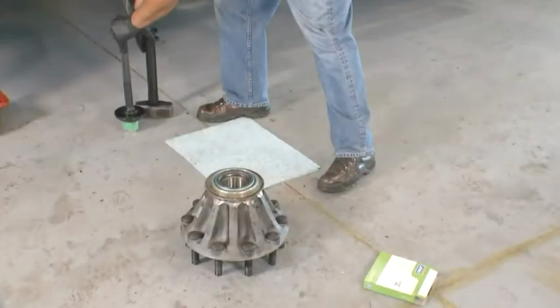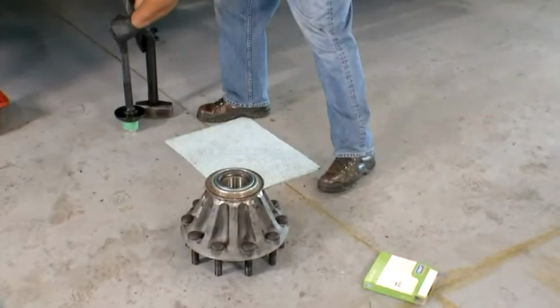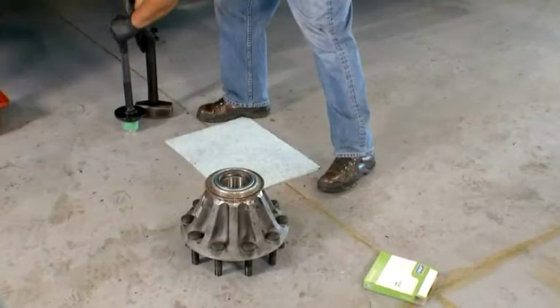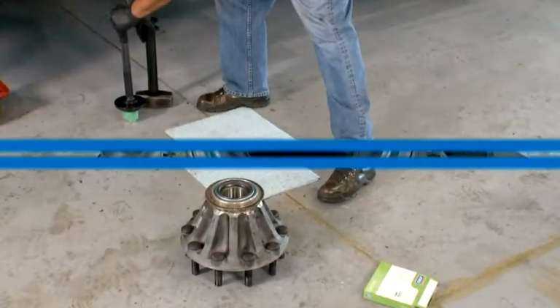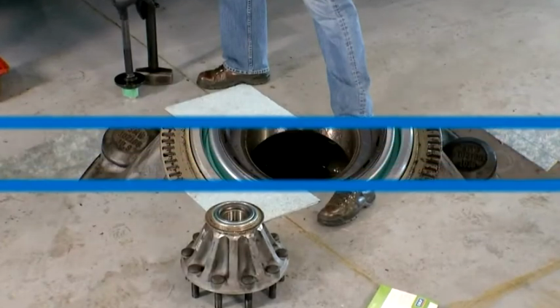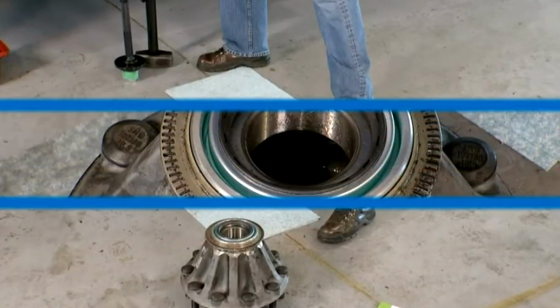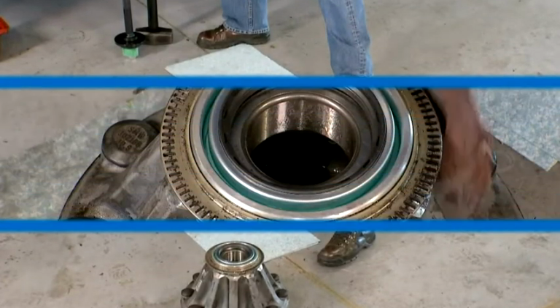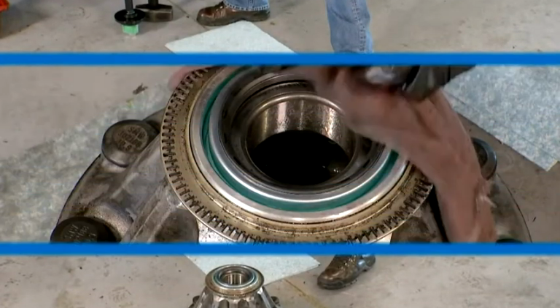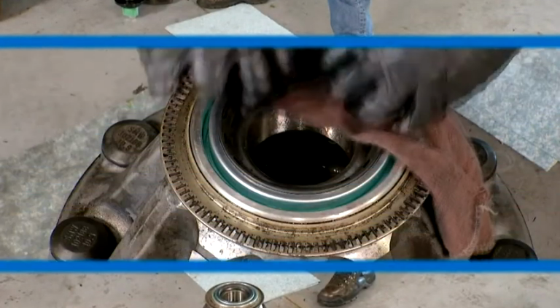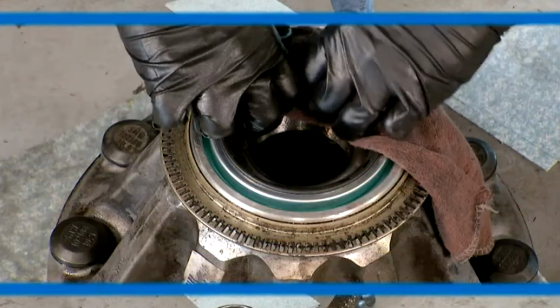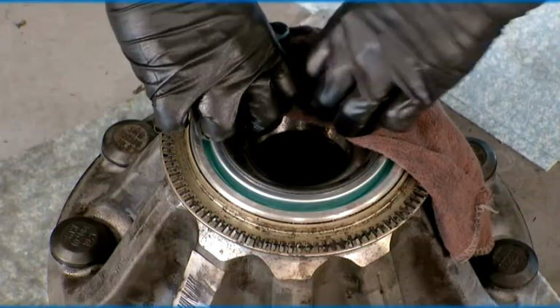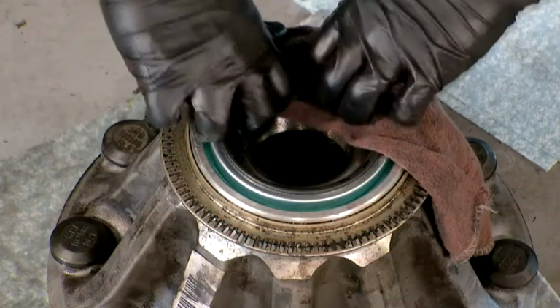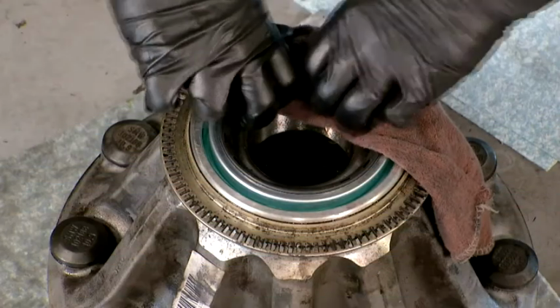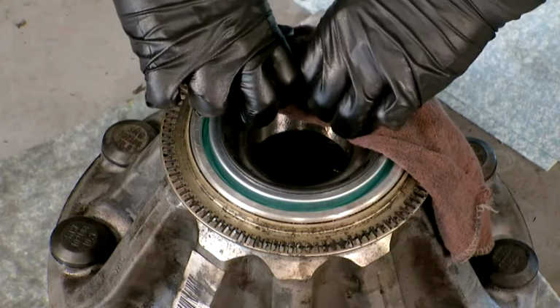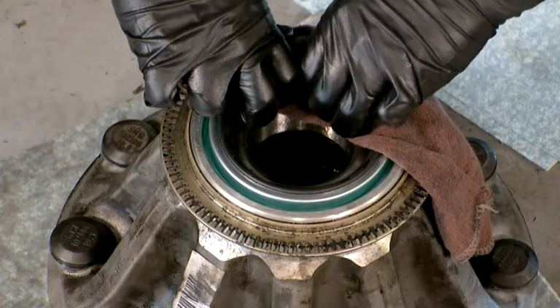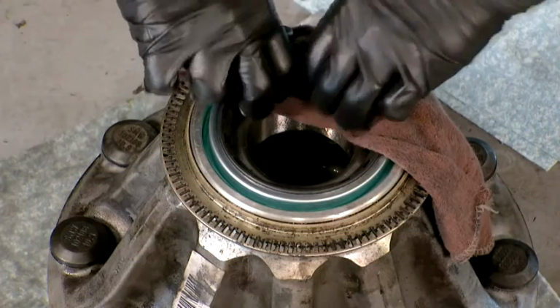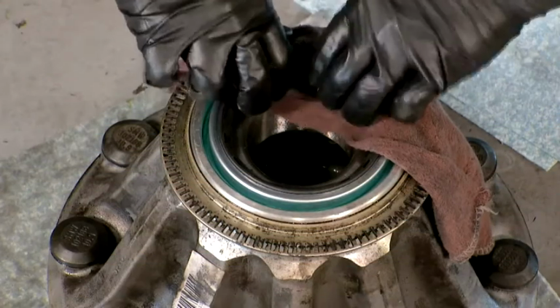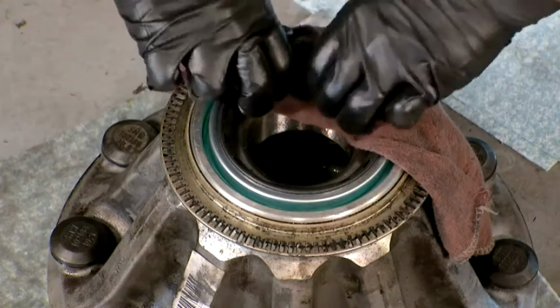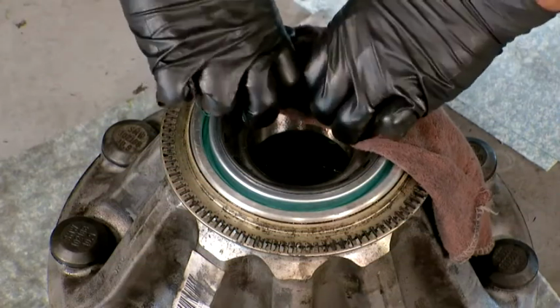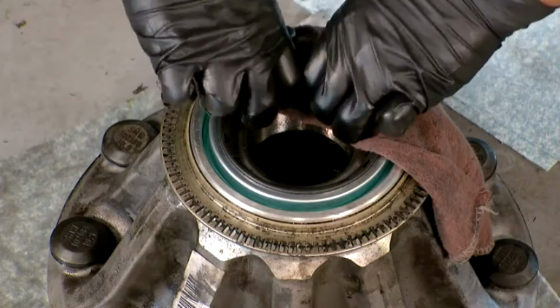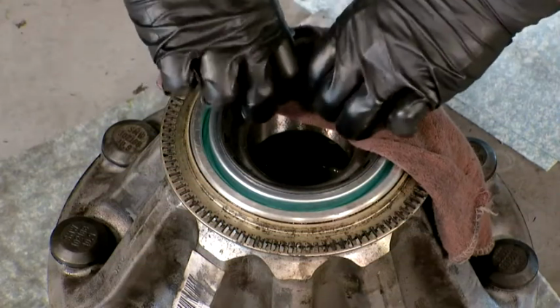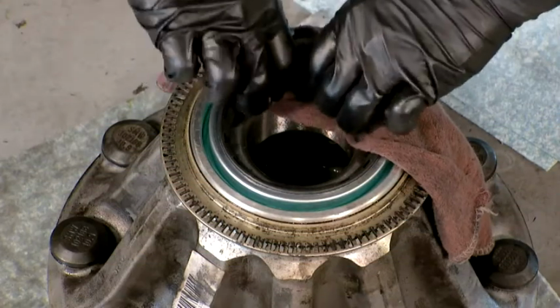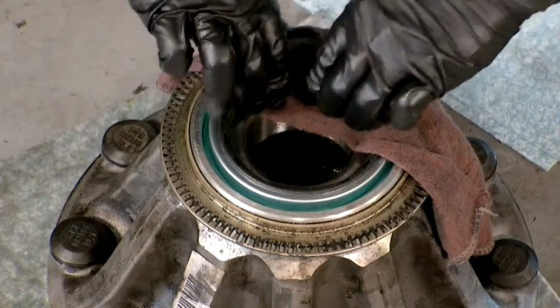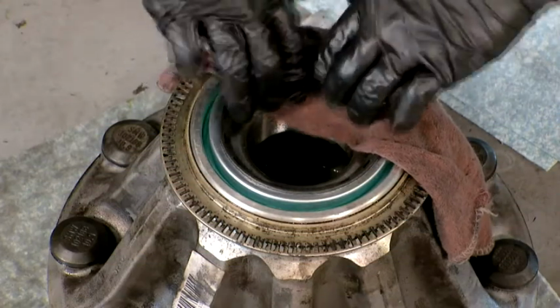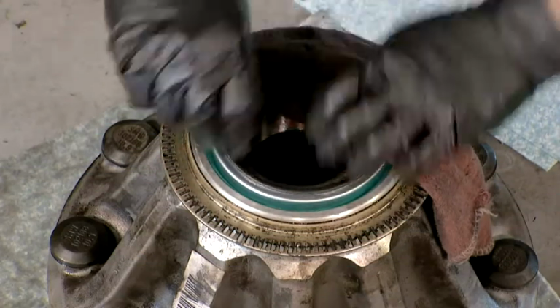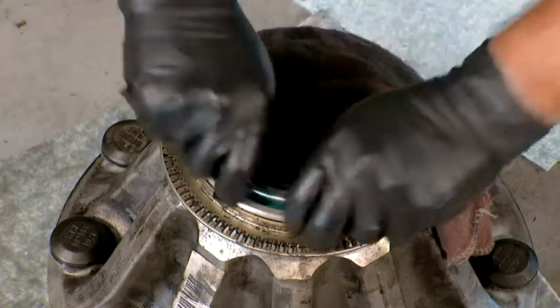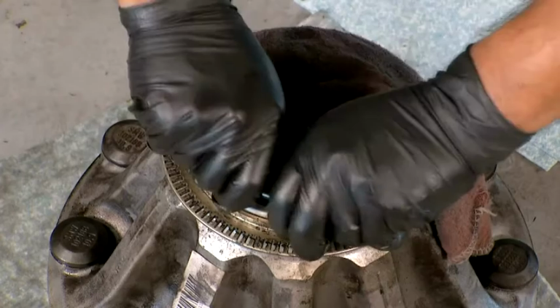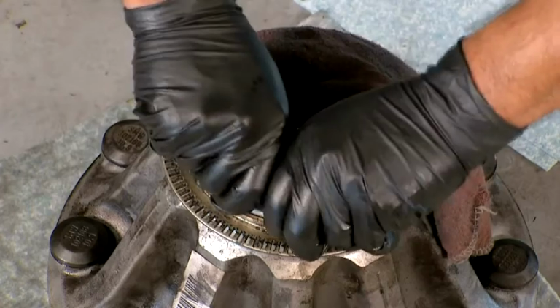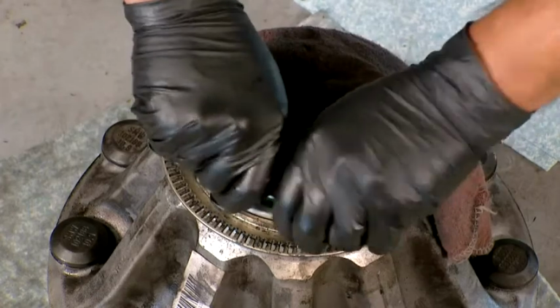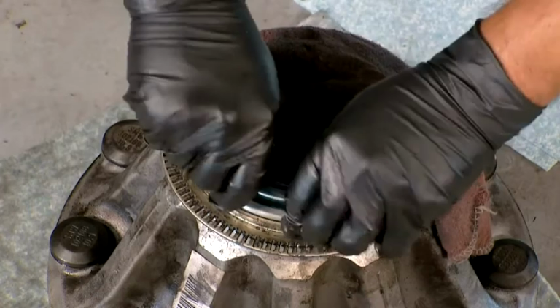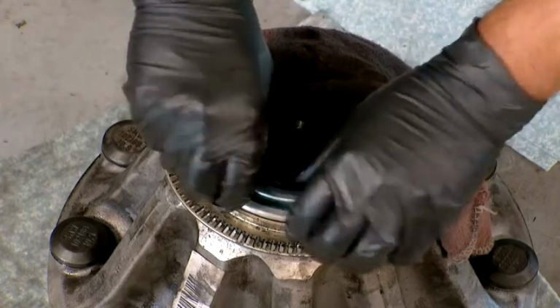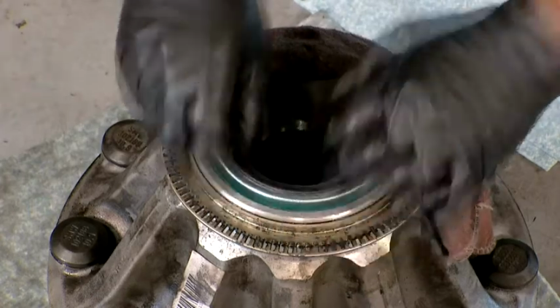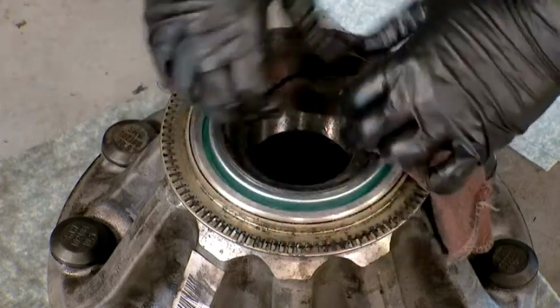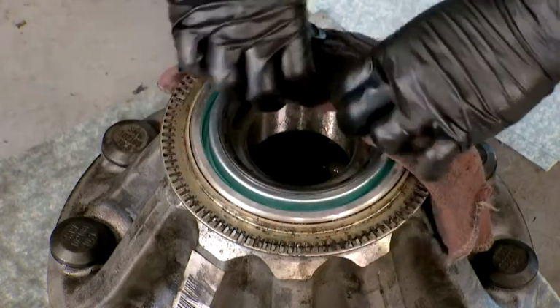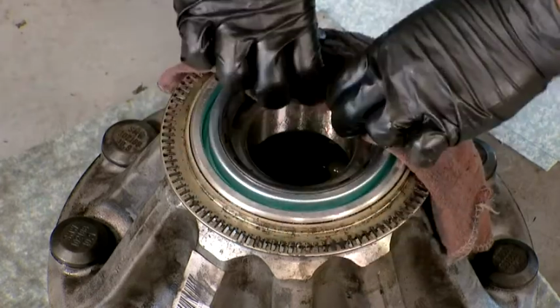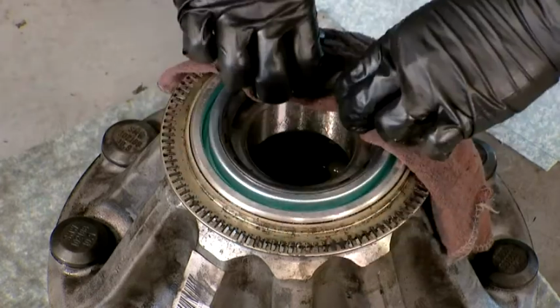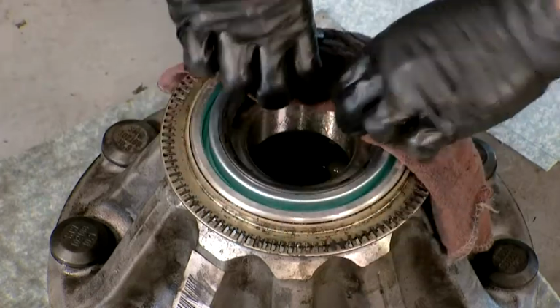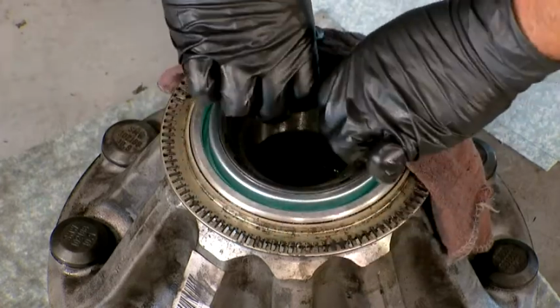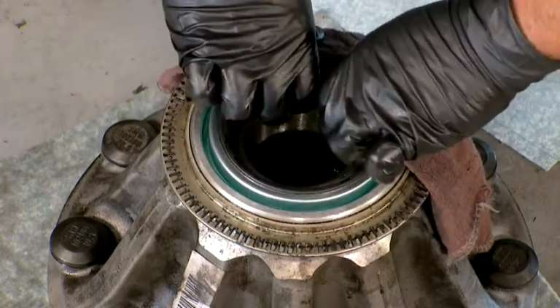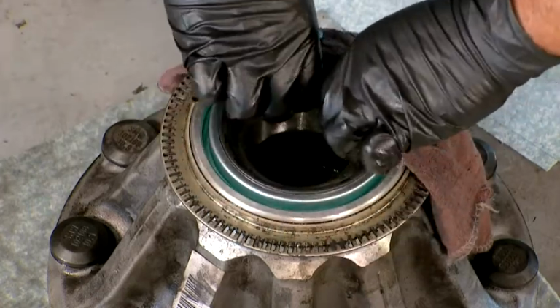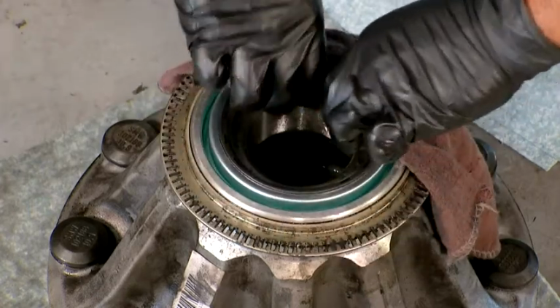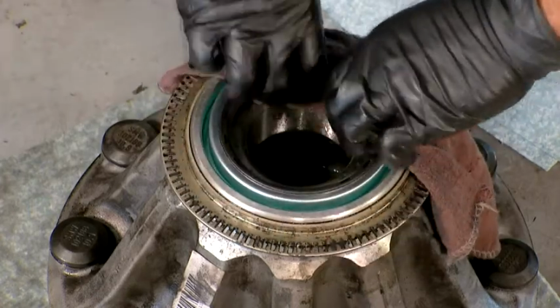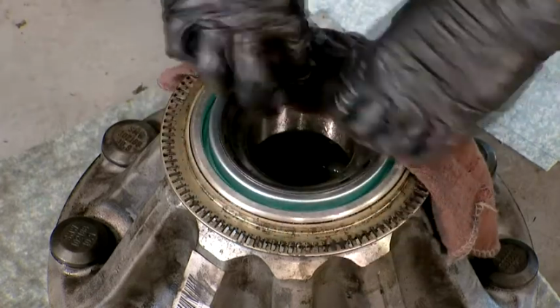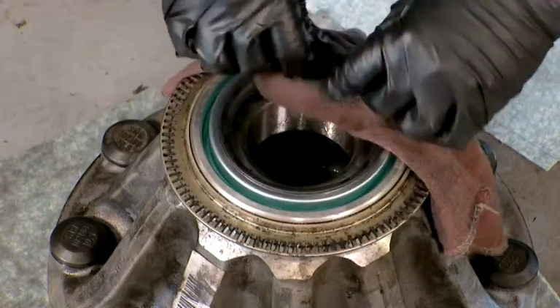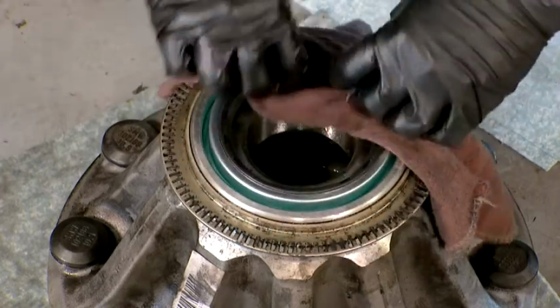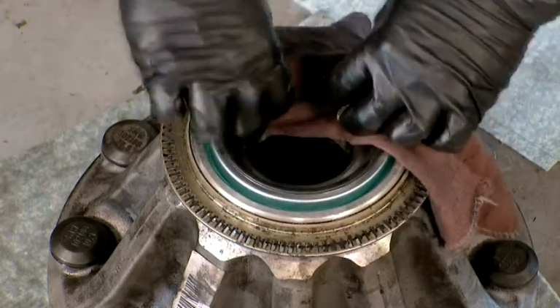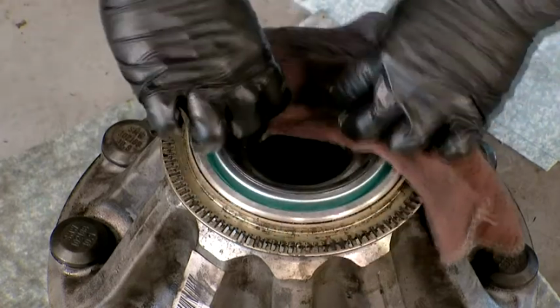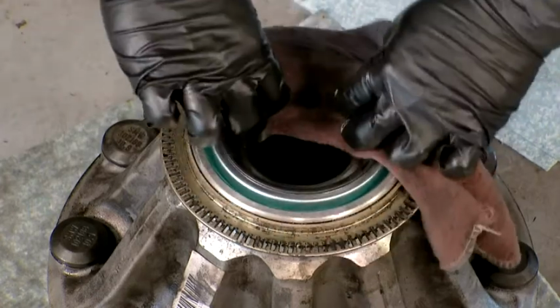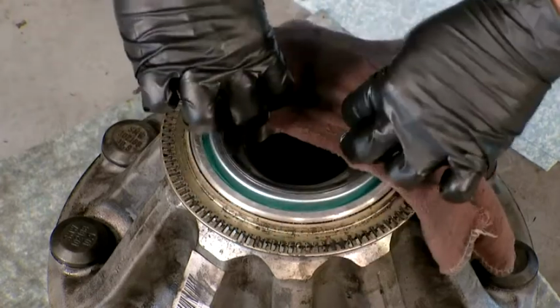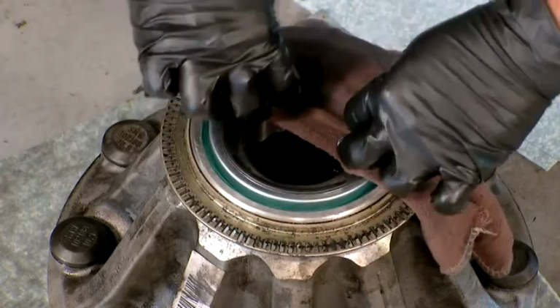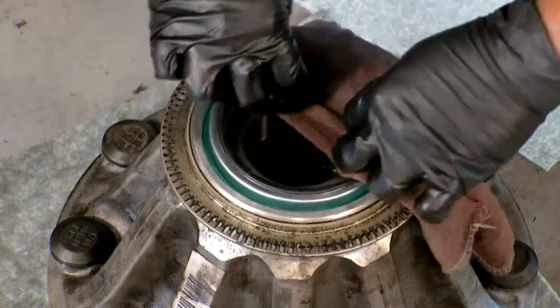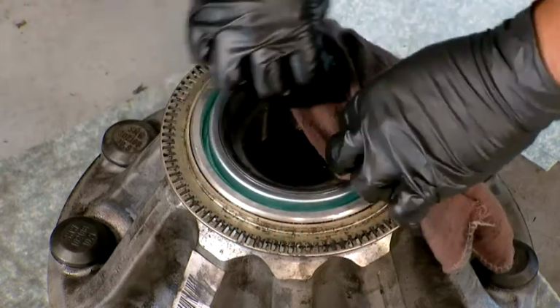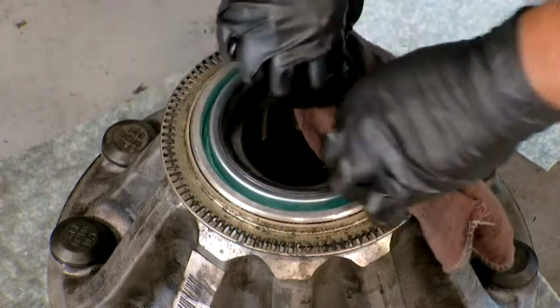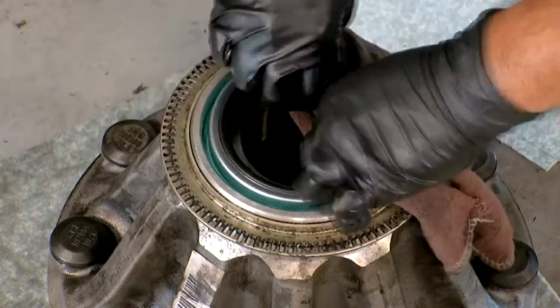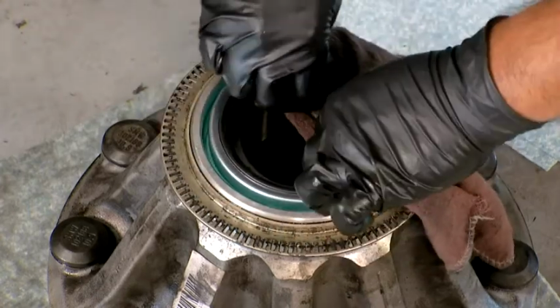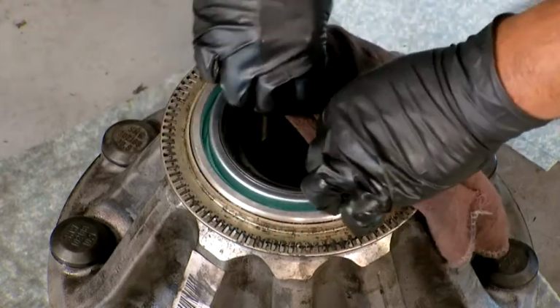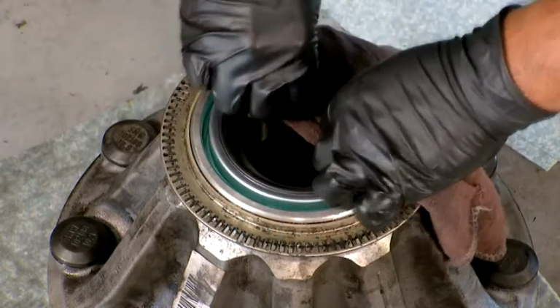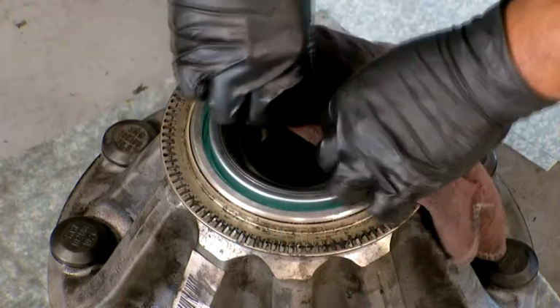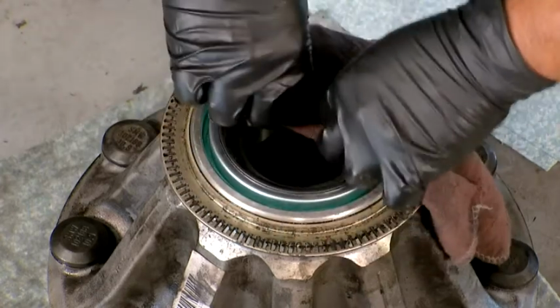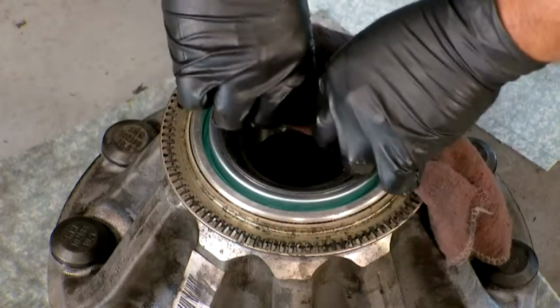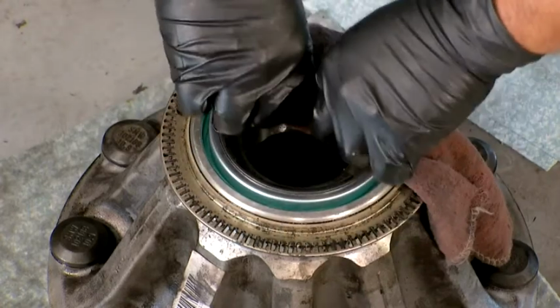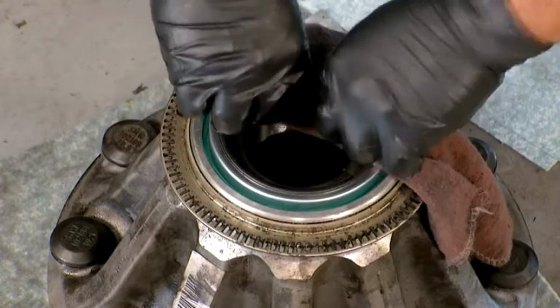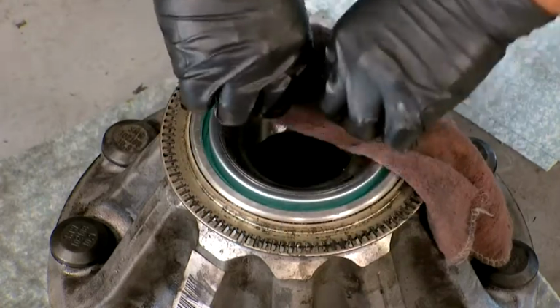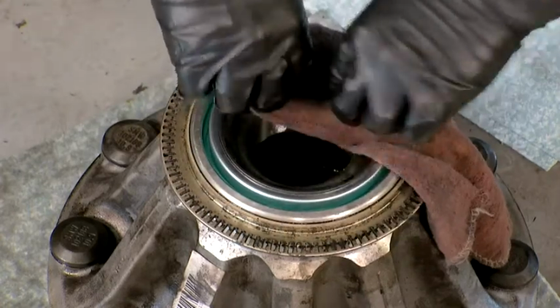Now check for freedom of movement by manually moving the sealing element up and down. Ensure the inner bearing rotates freely.